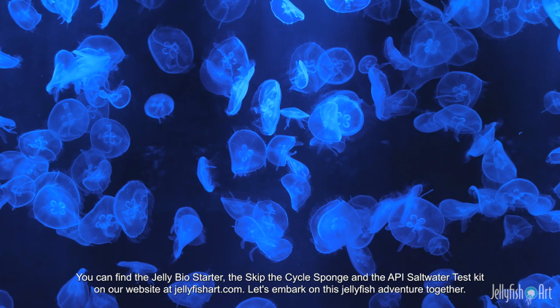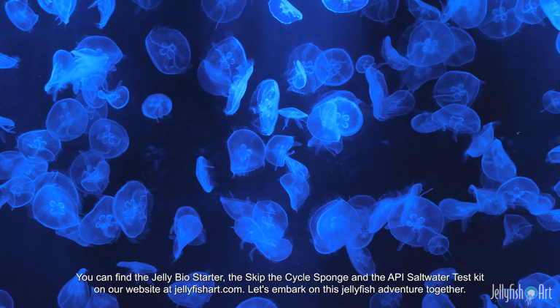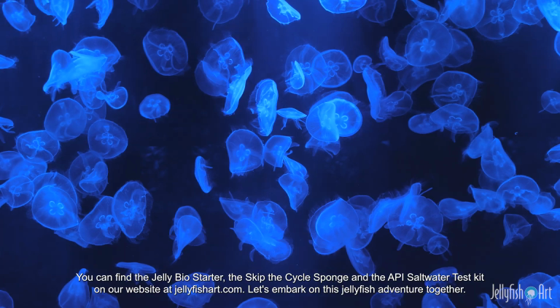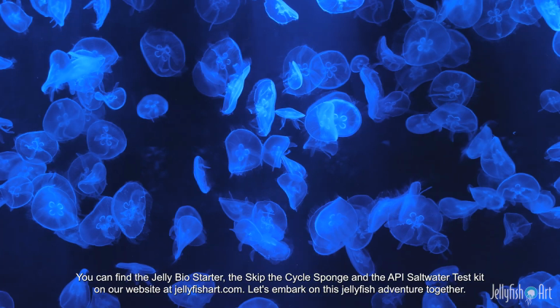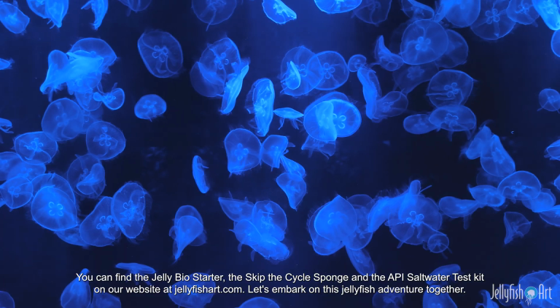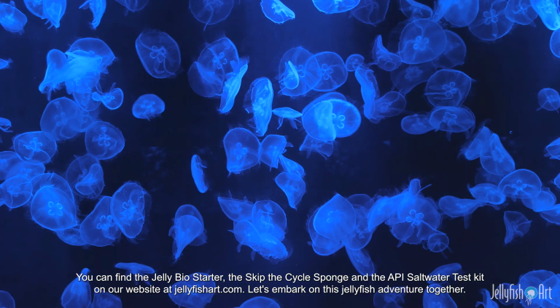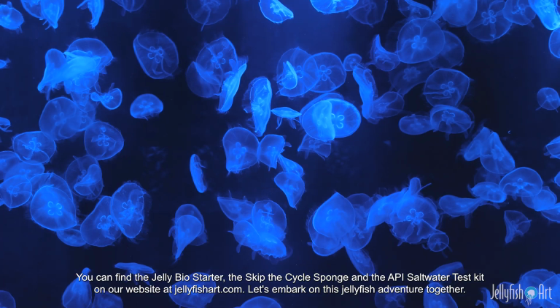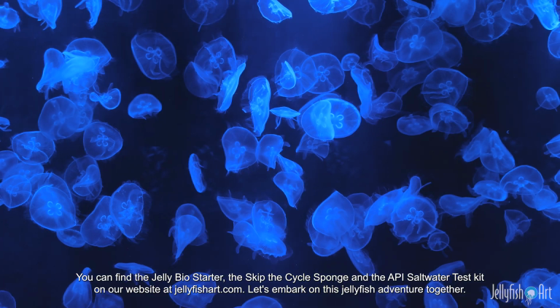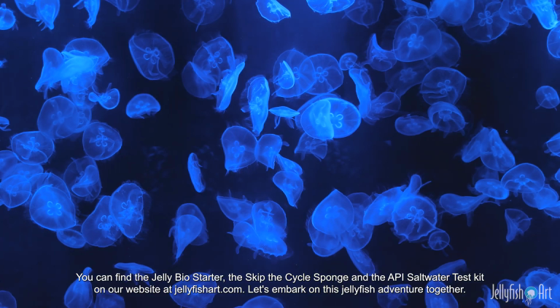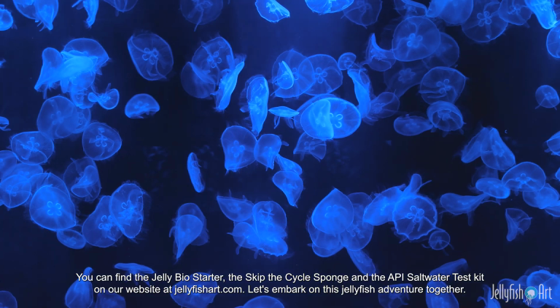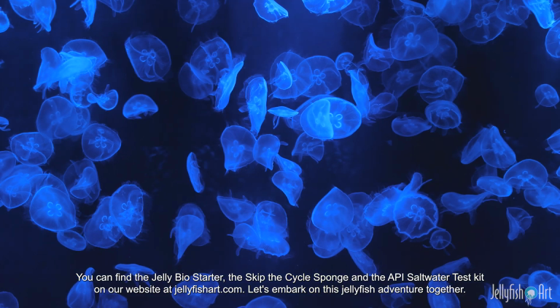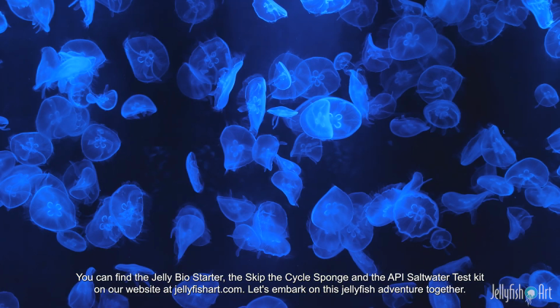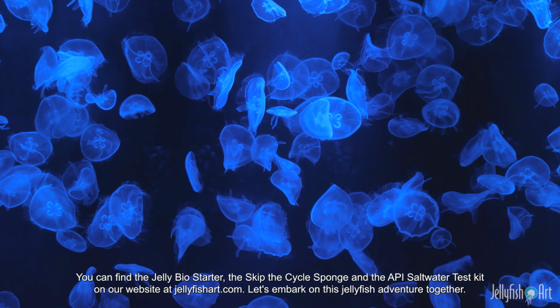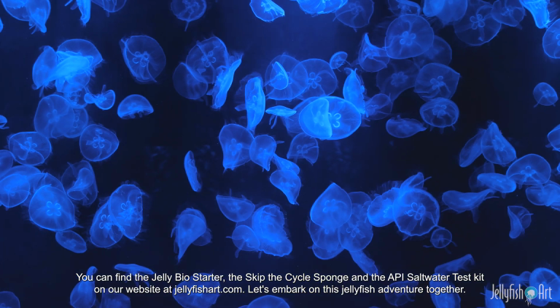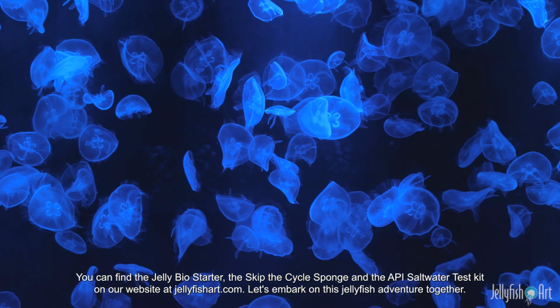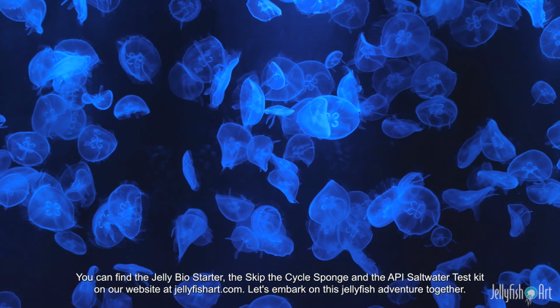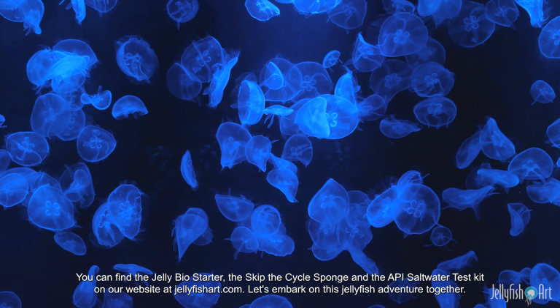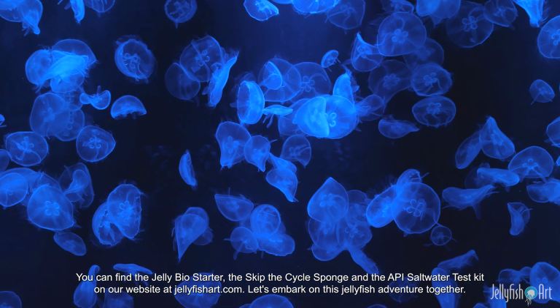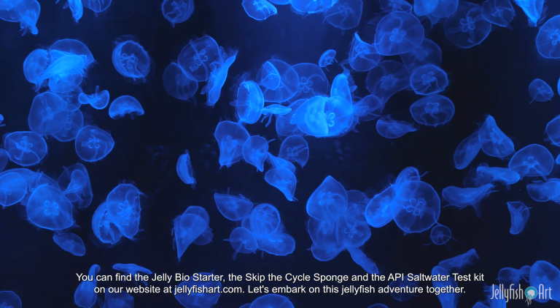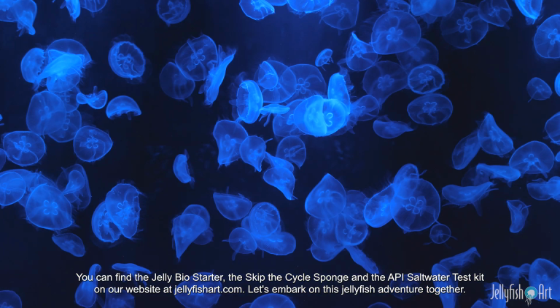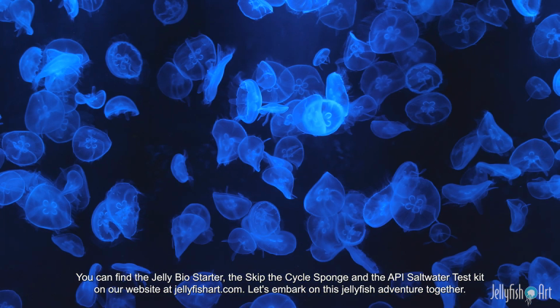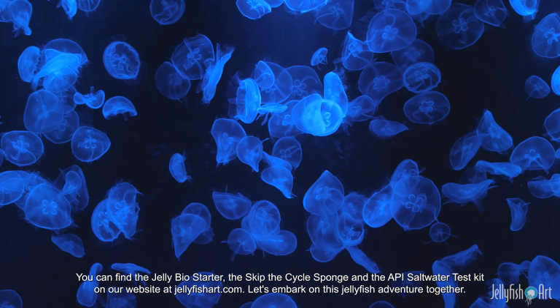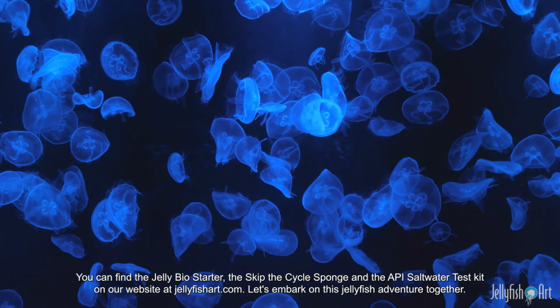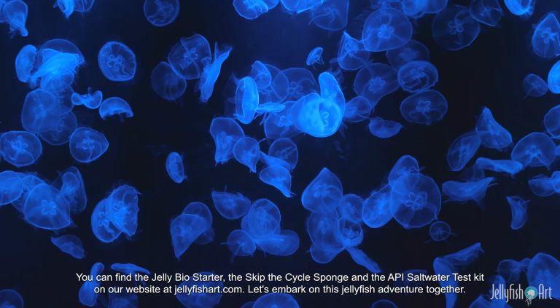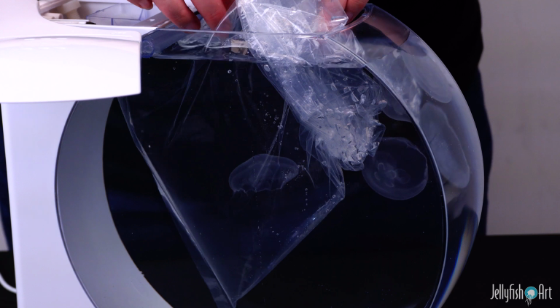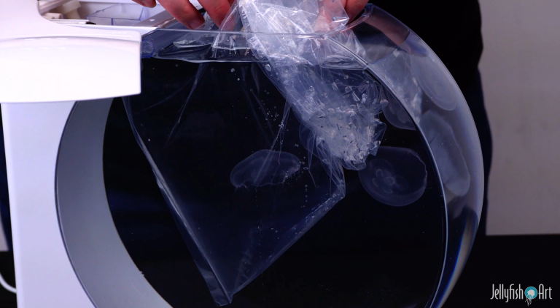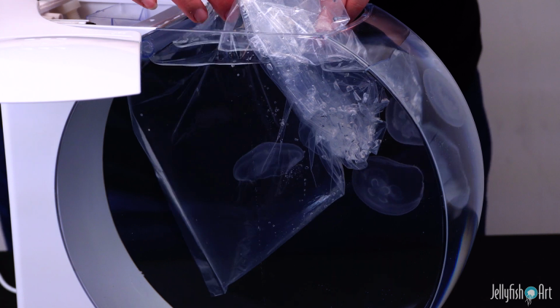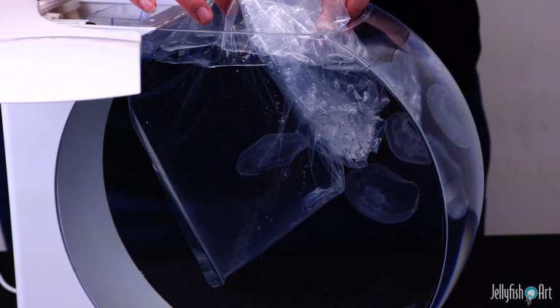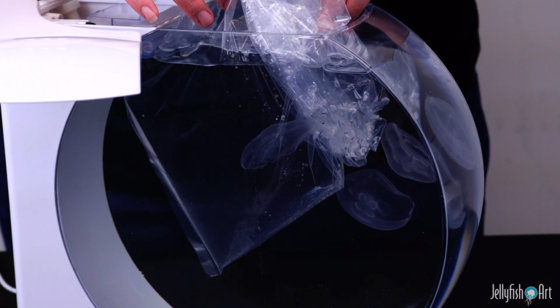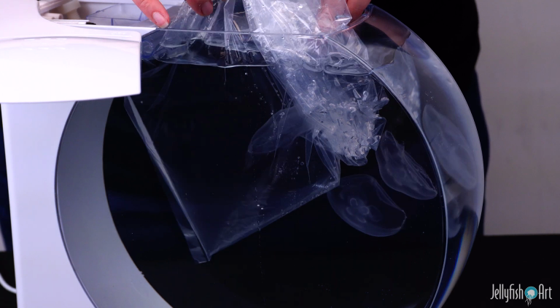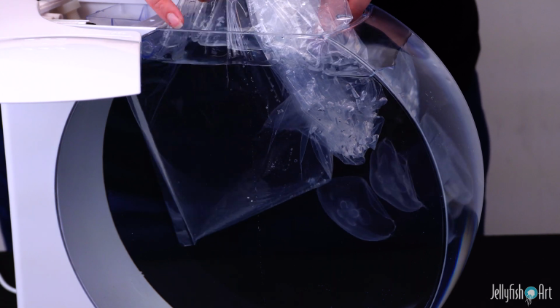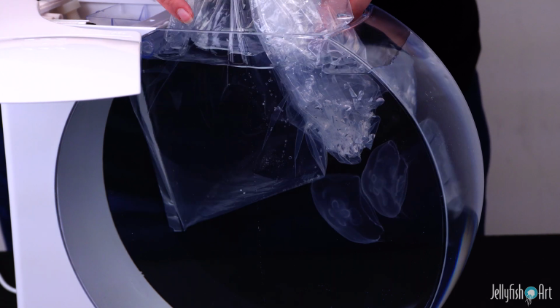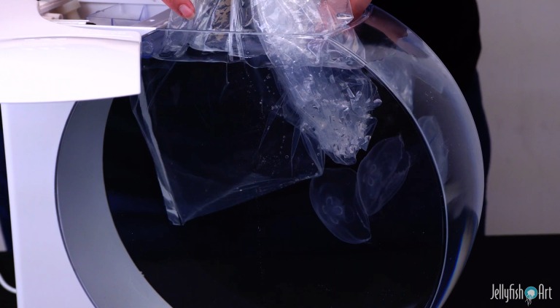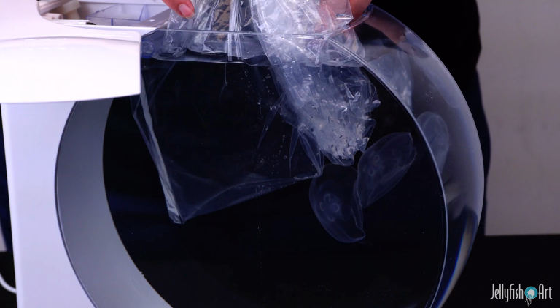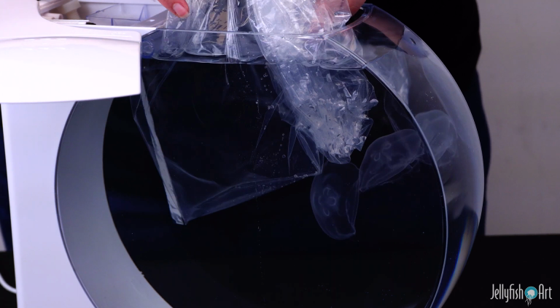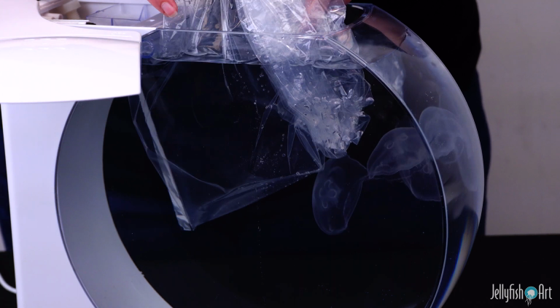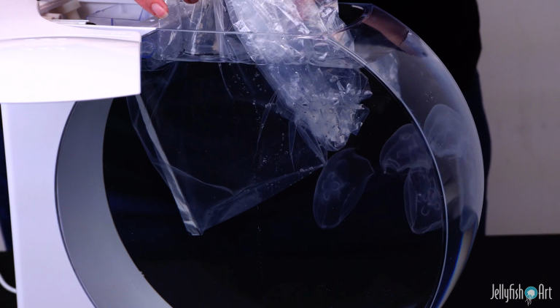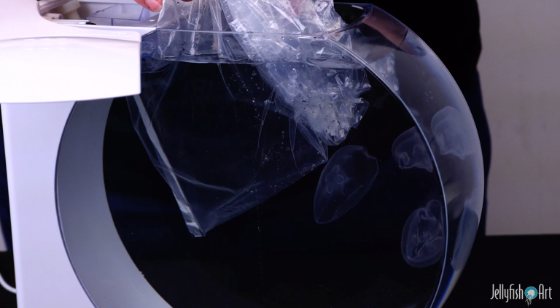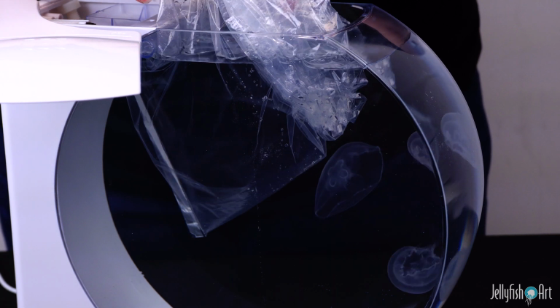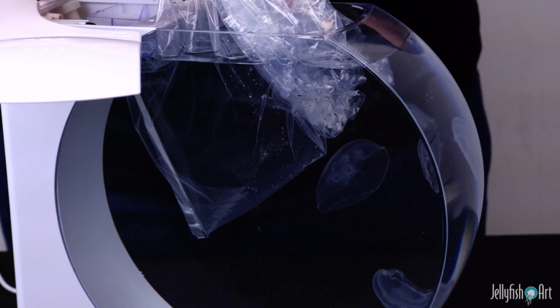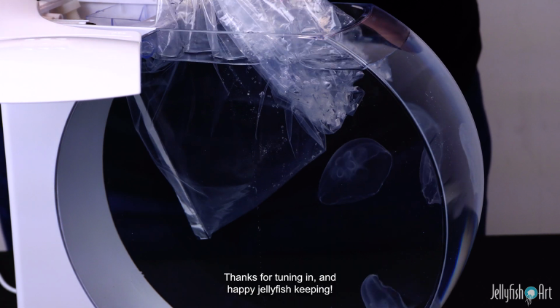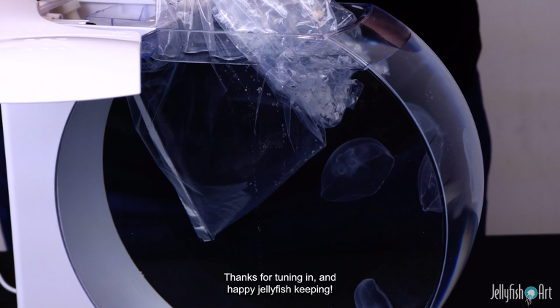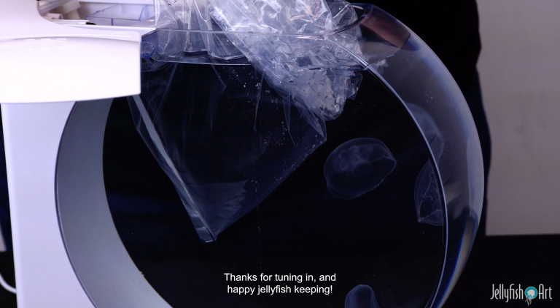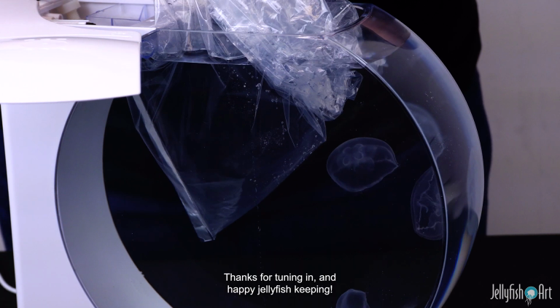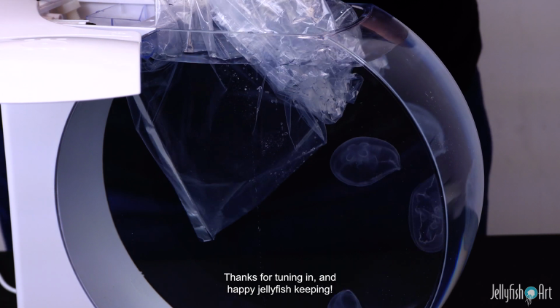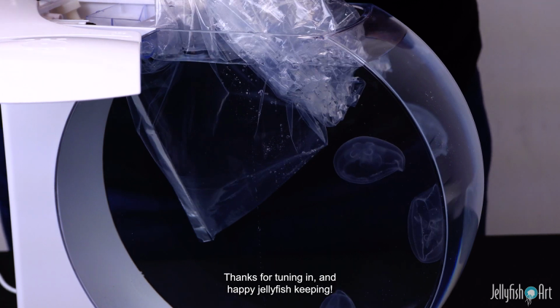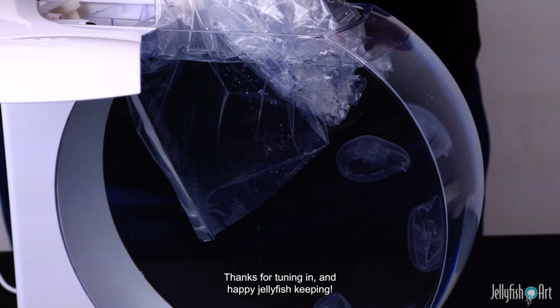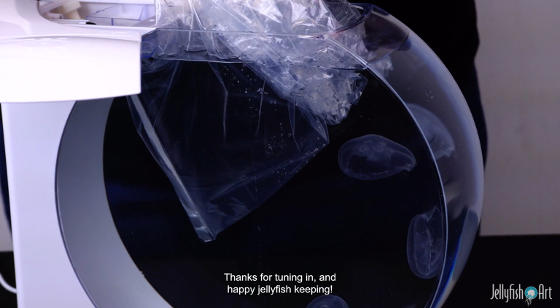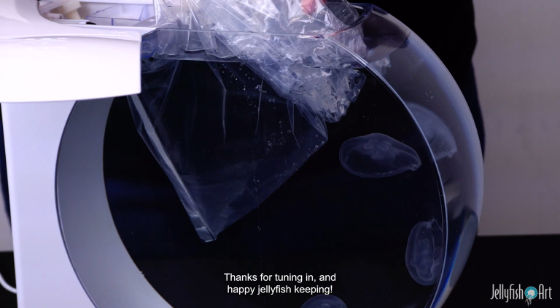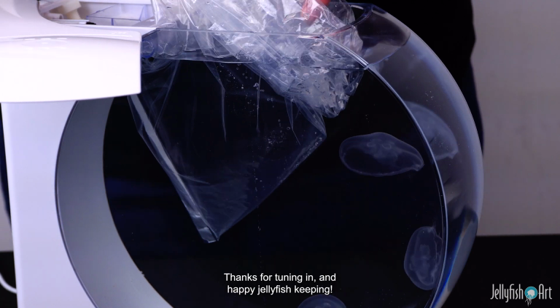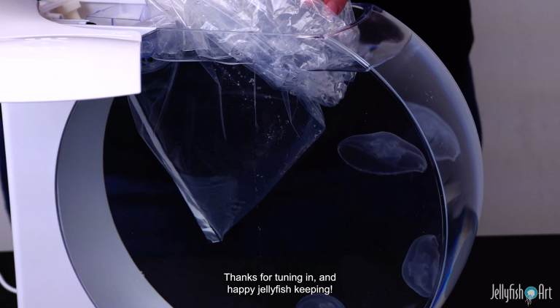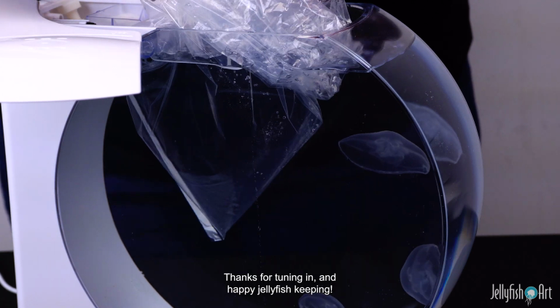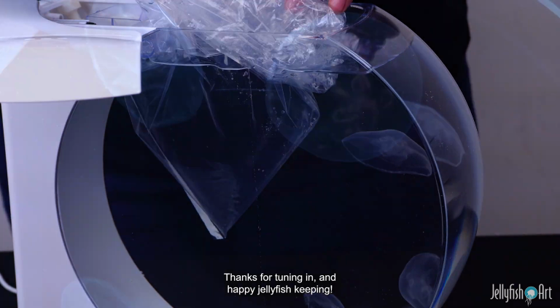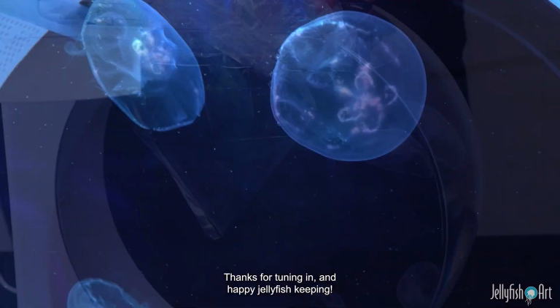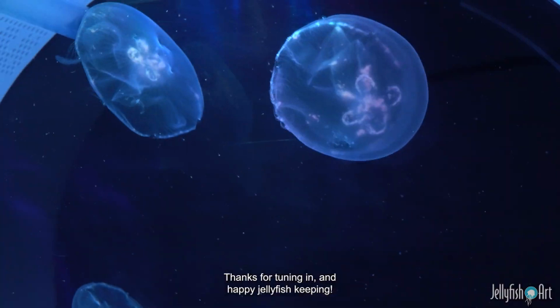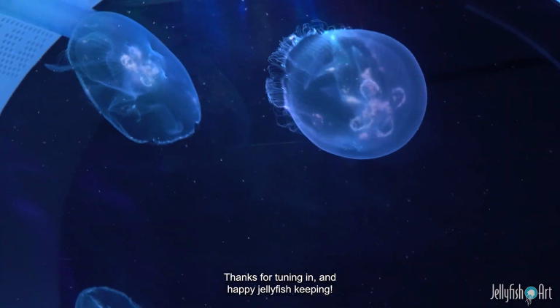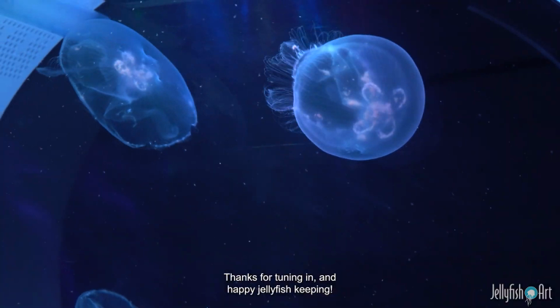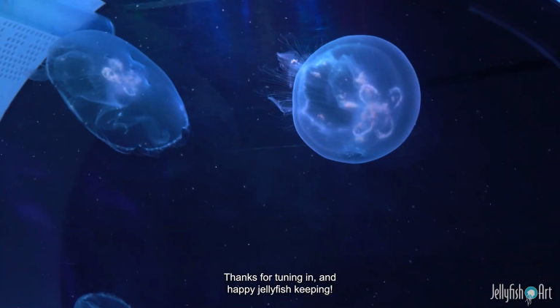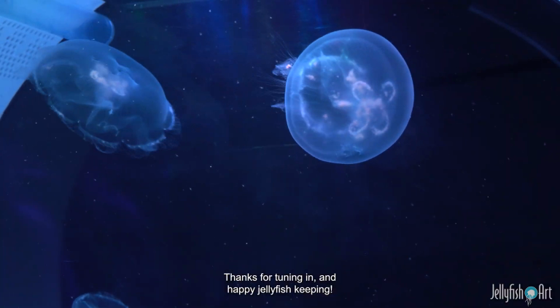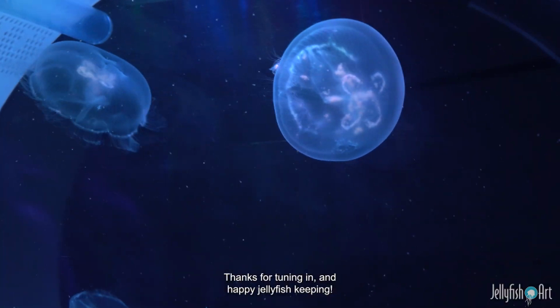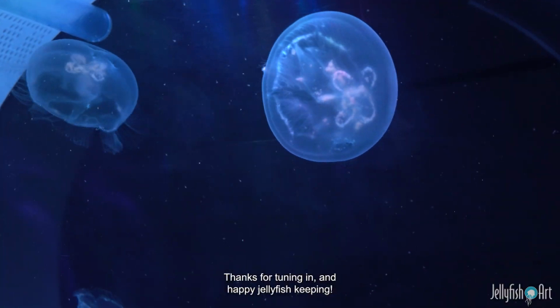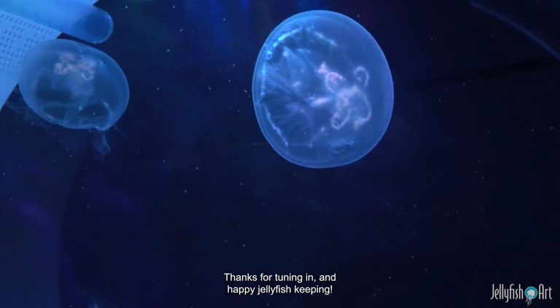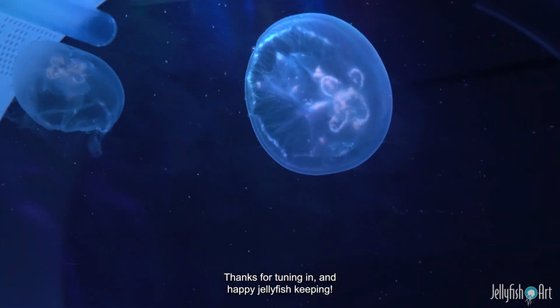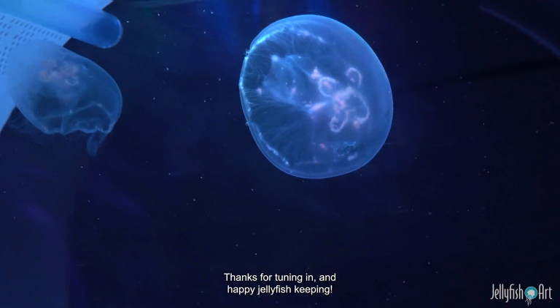Let's embark on this jellyfish adventure together. Thanks for tuning in, and happy jellyfish keeping!